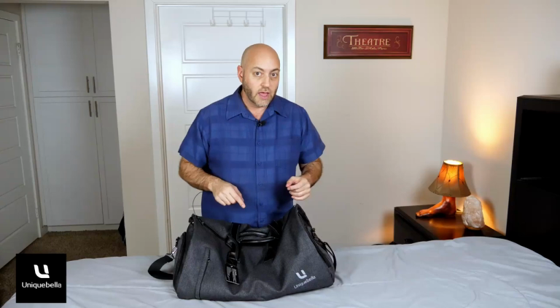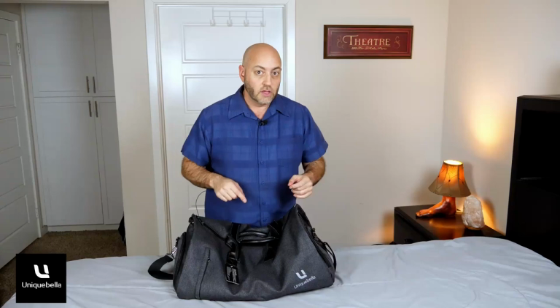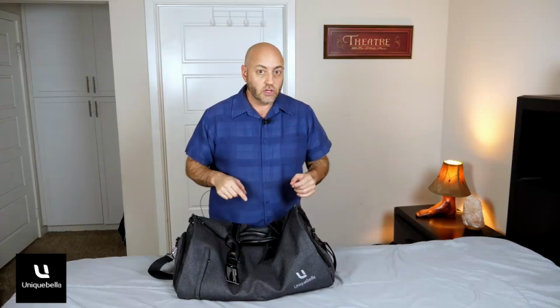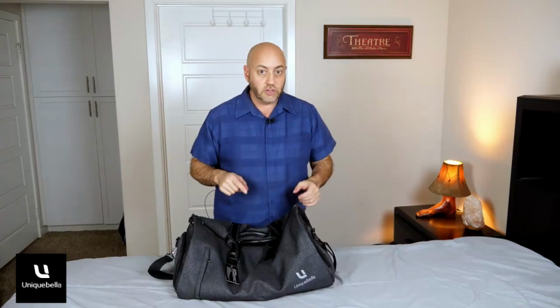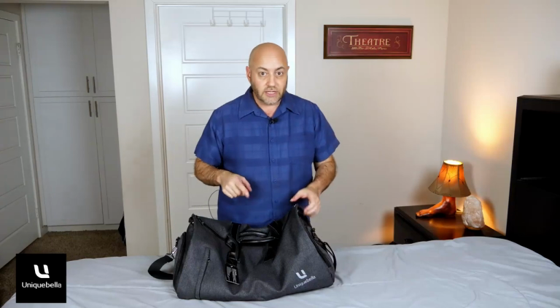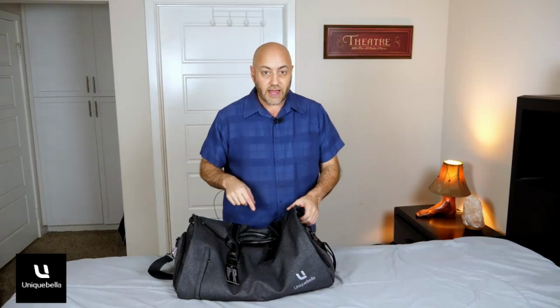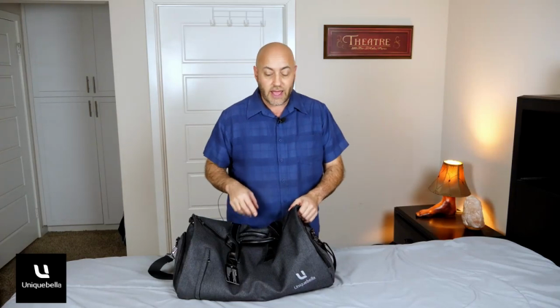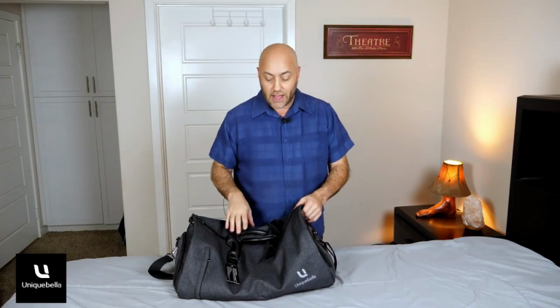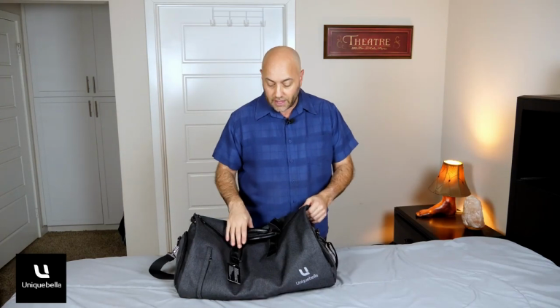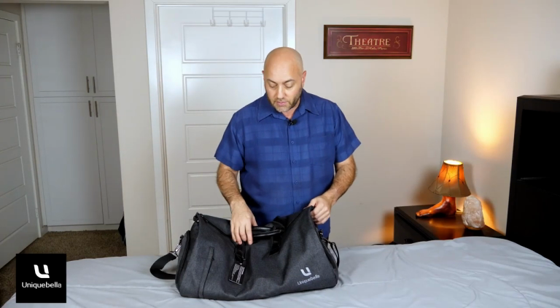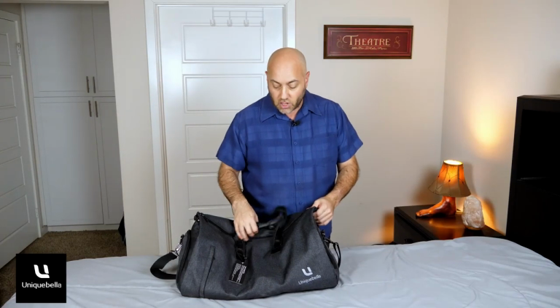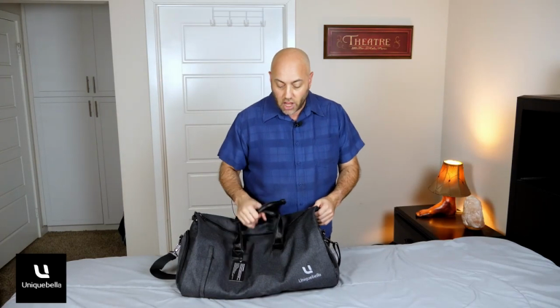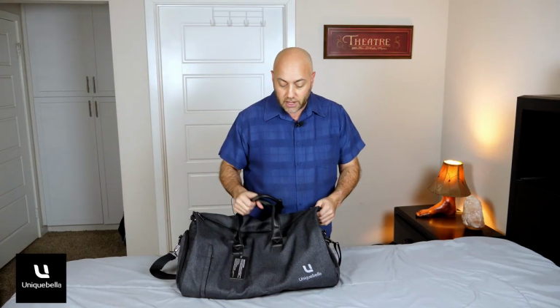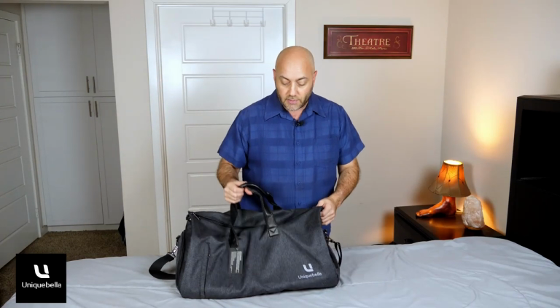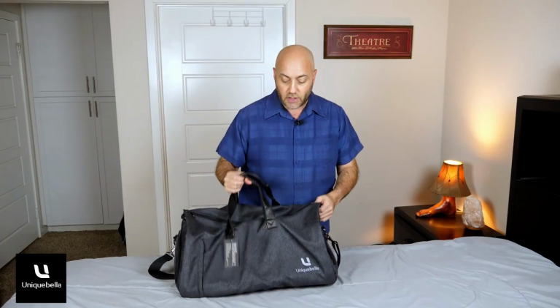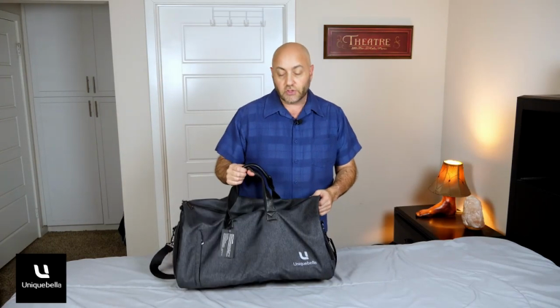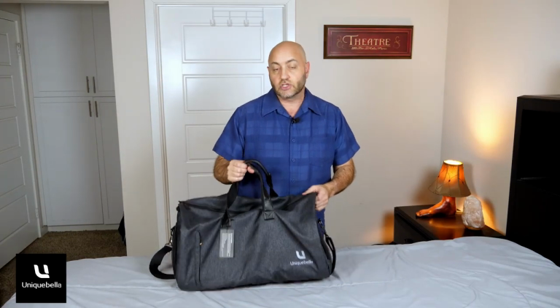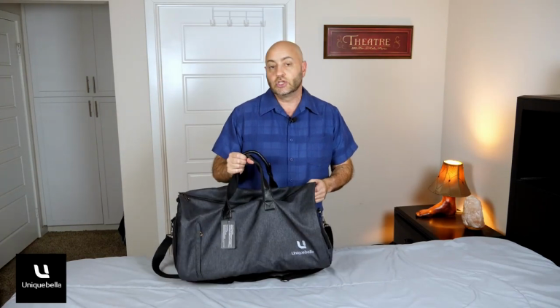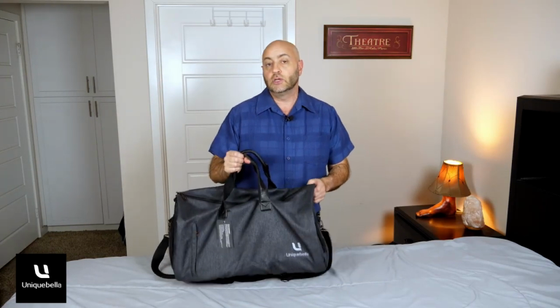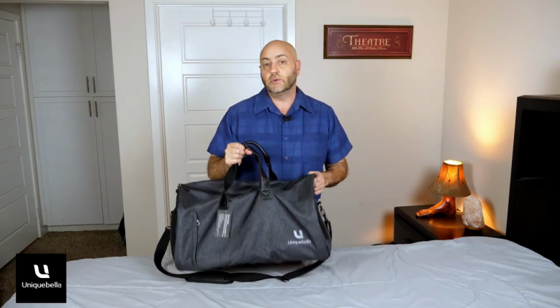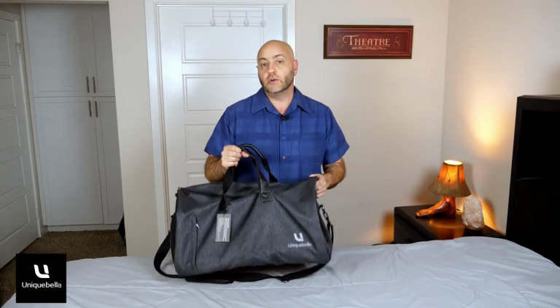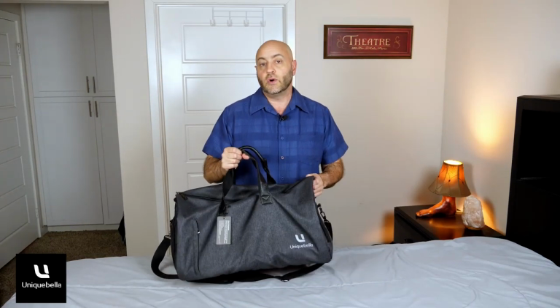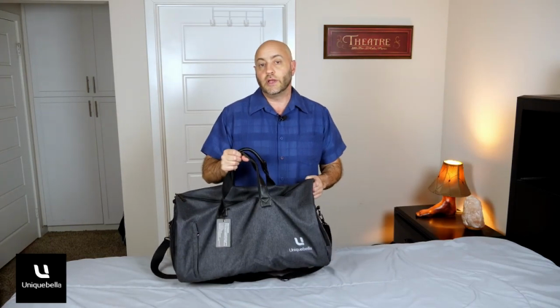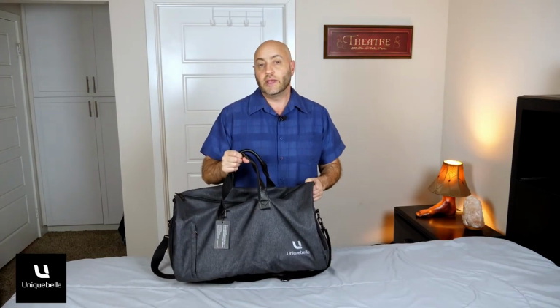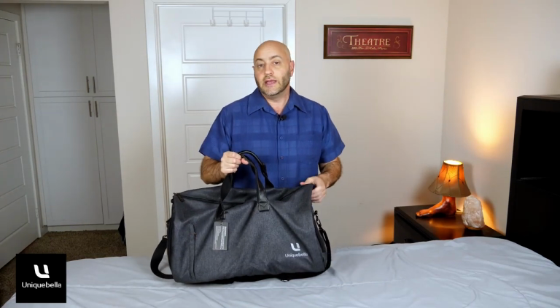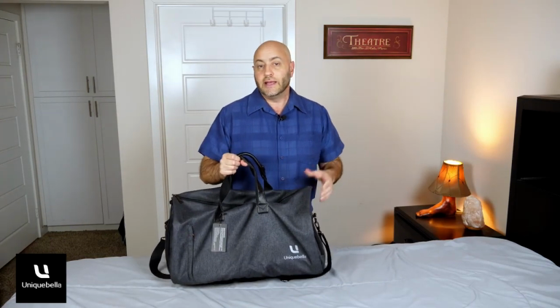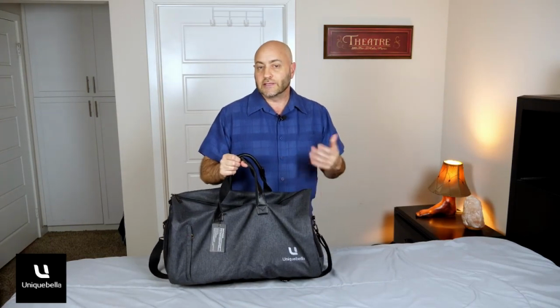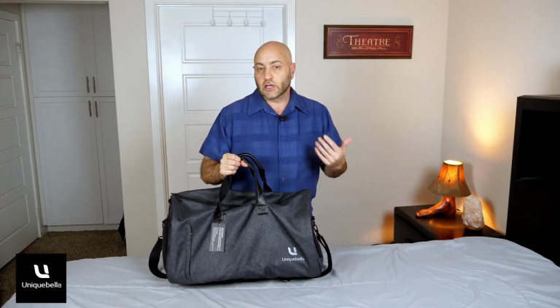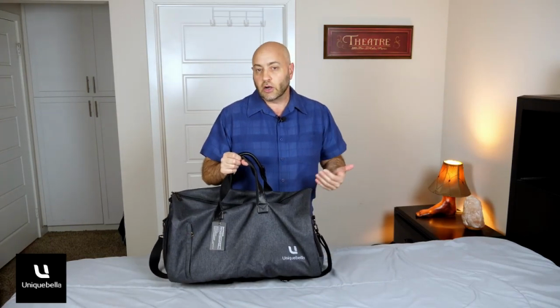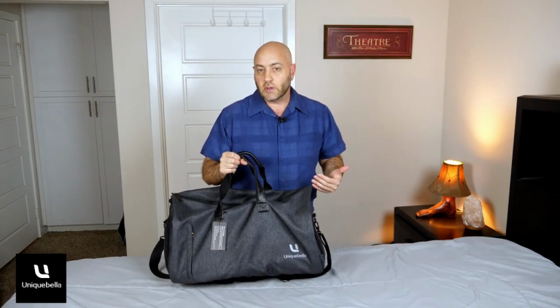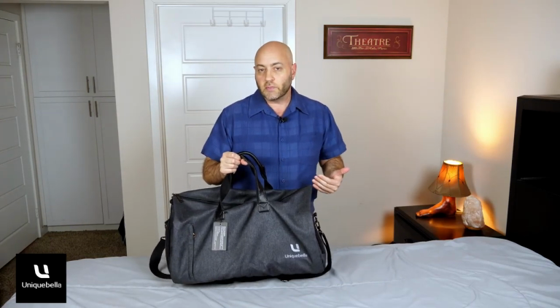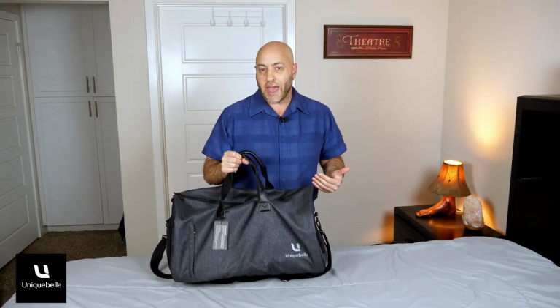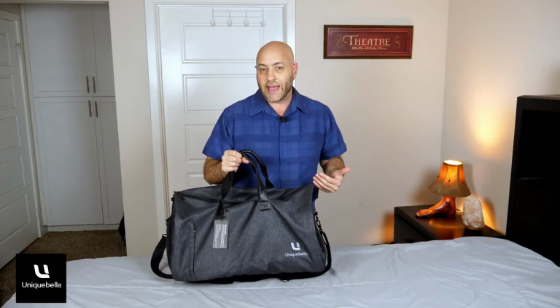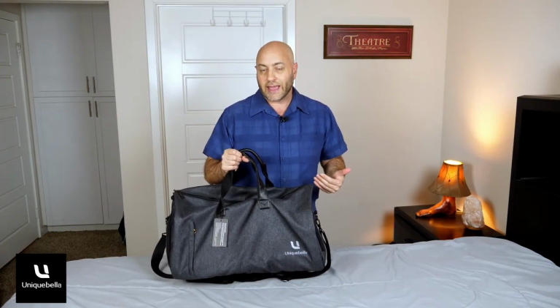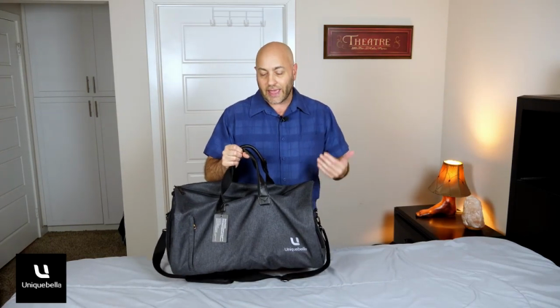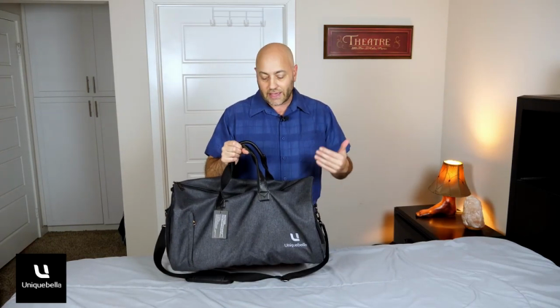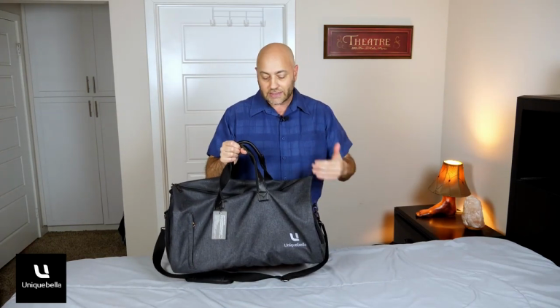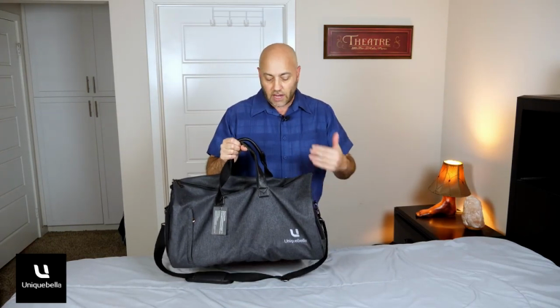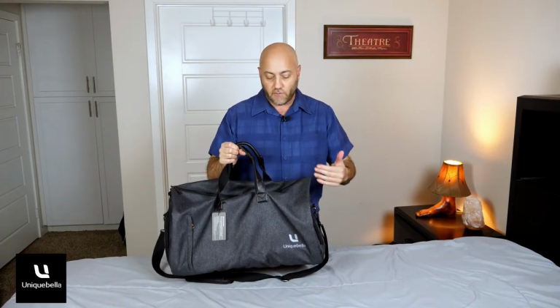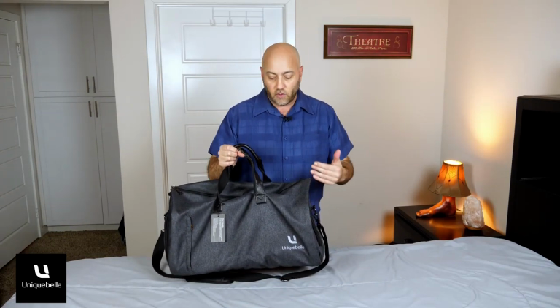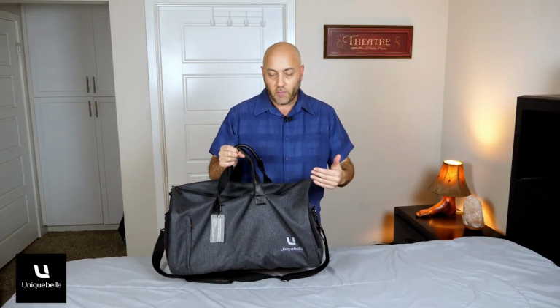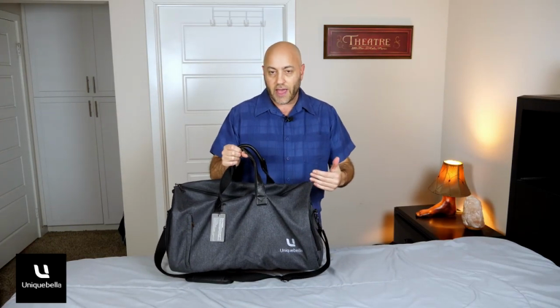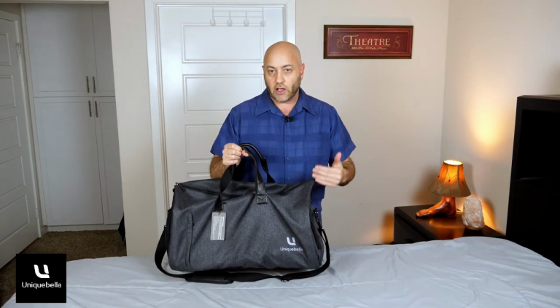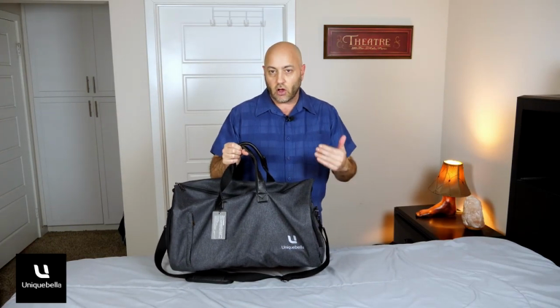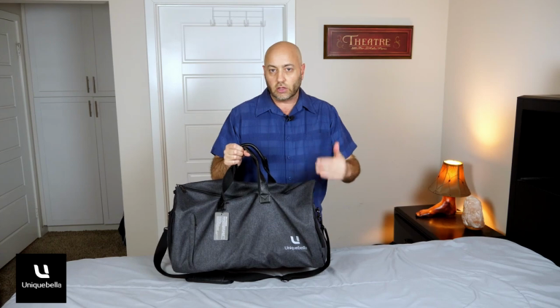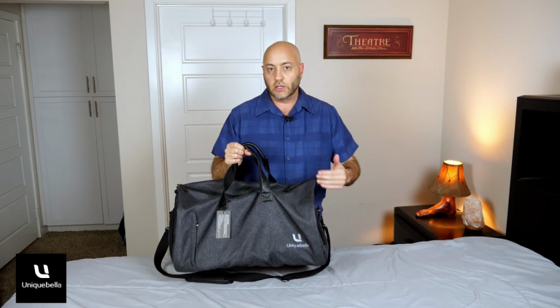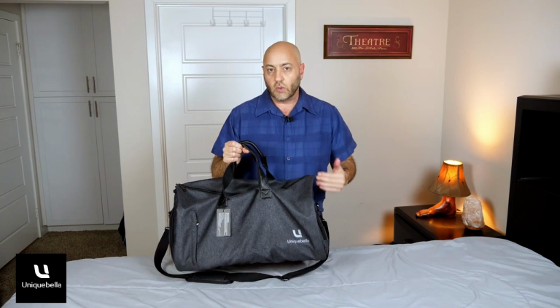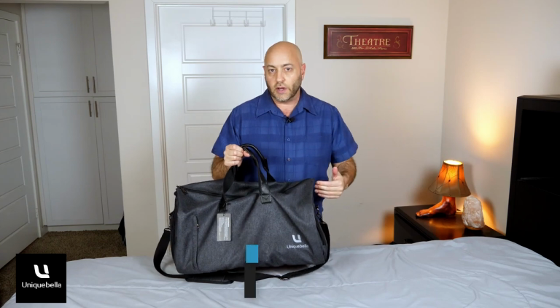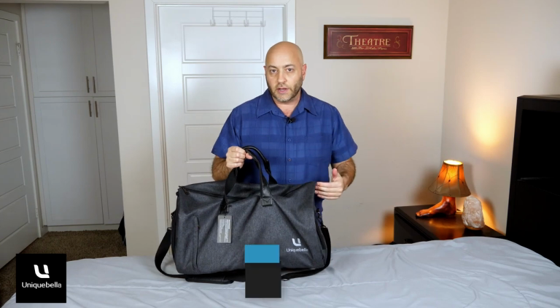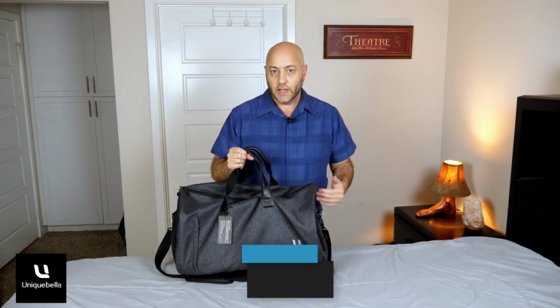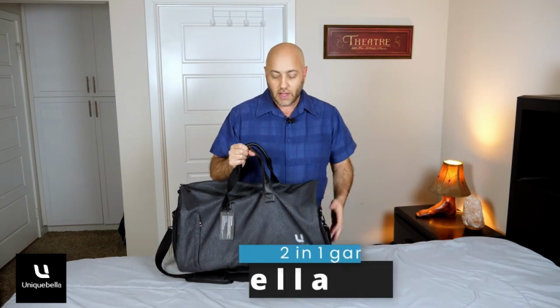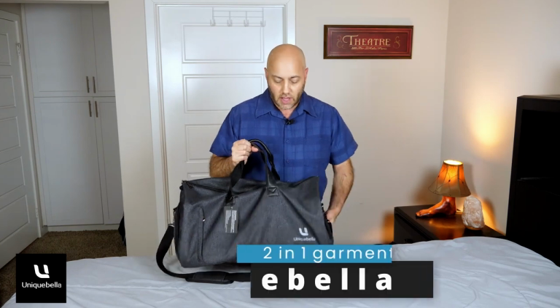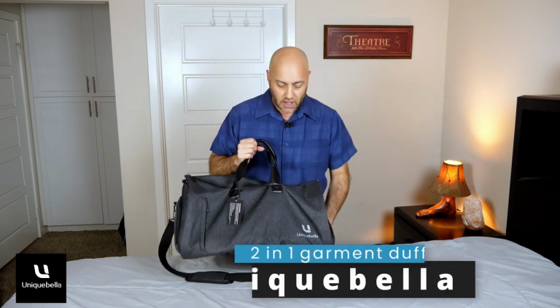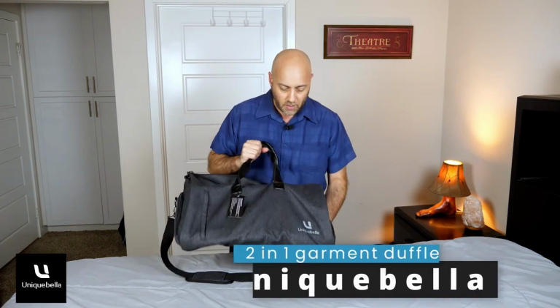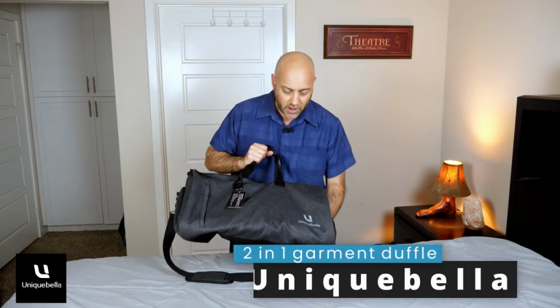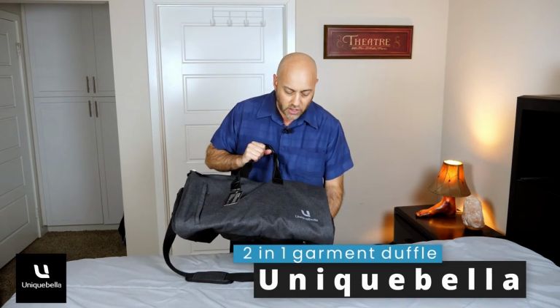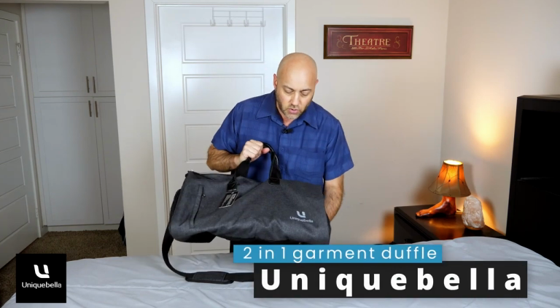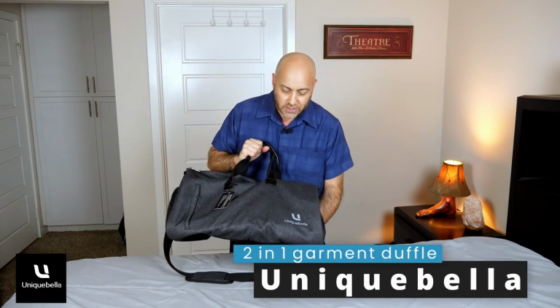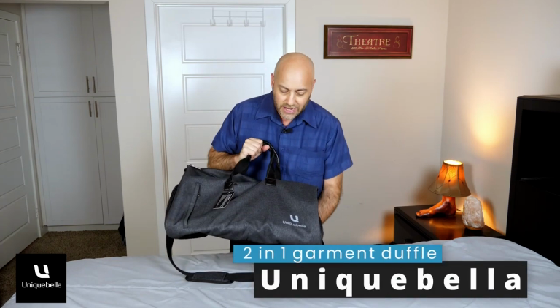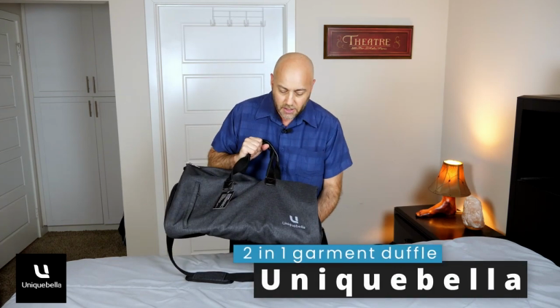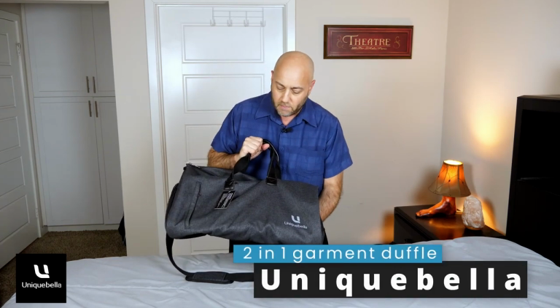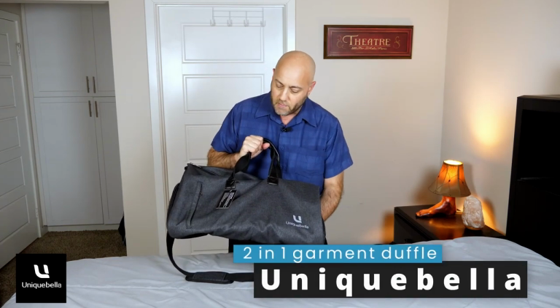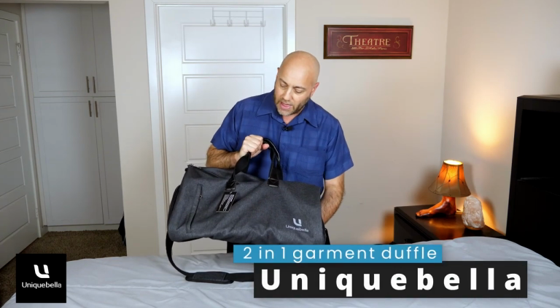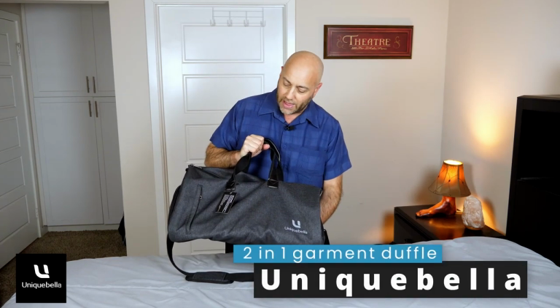Today I'm talking about this two-in-one garment bag and duffel bag all-in-one by Unique Bella.